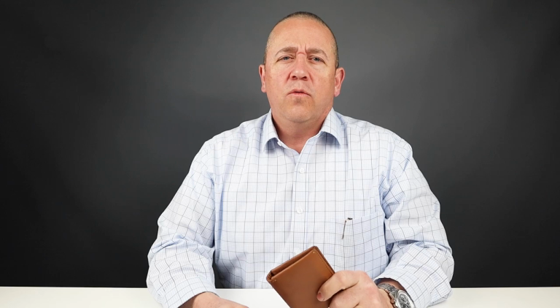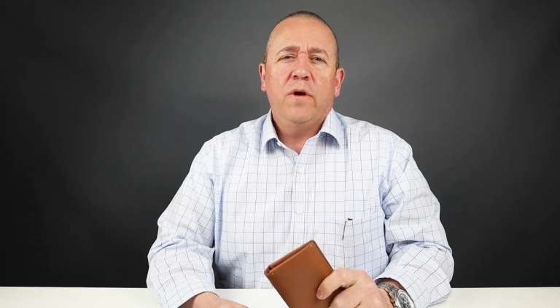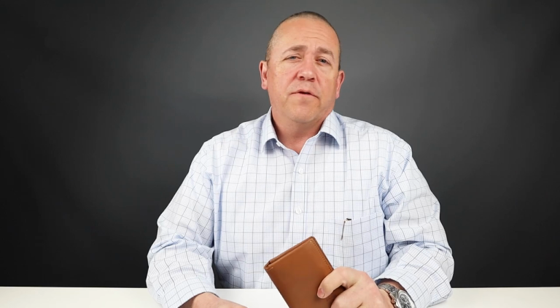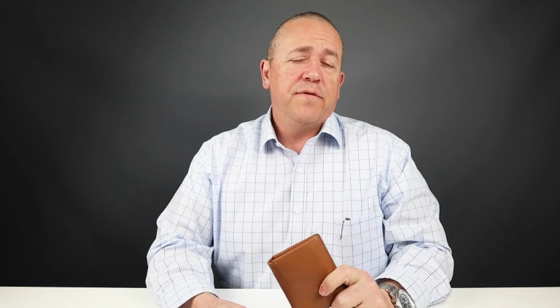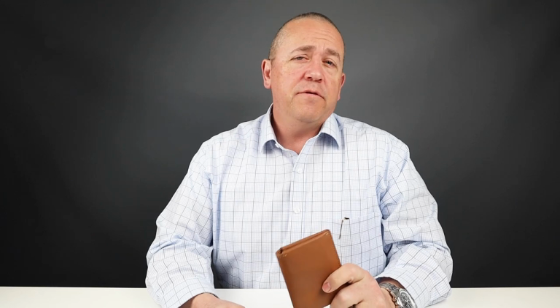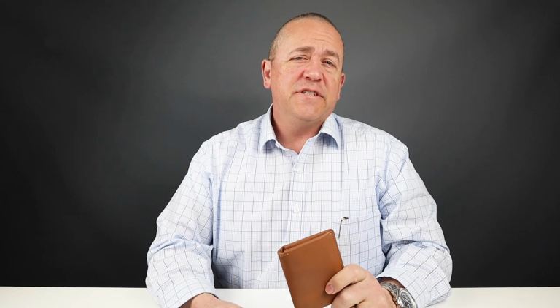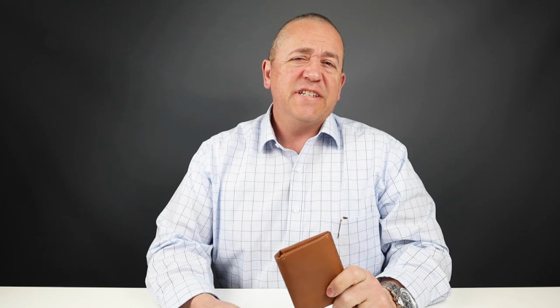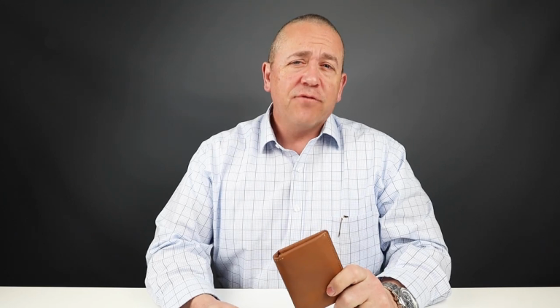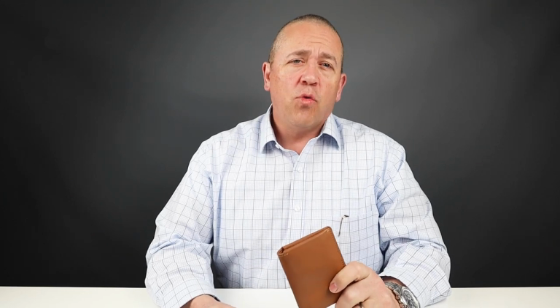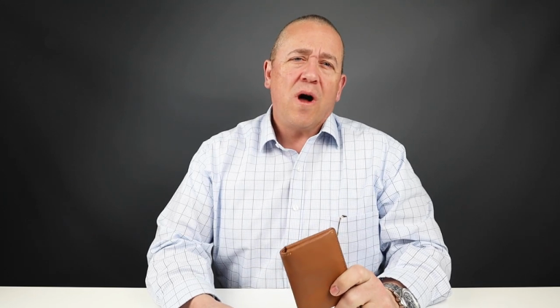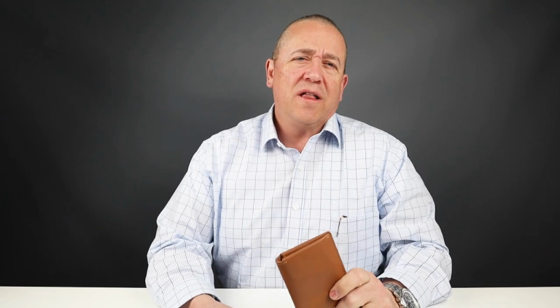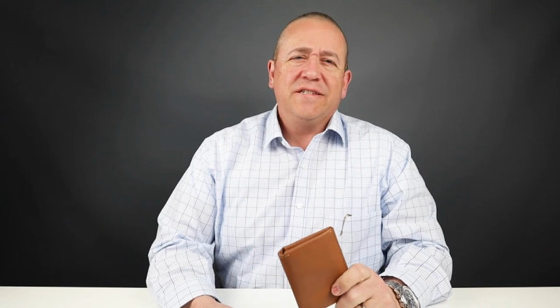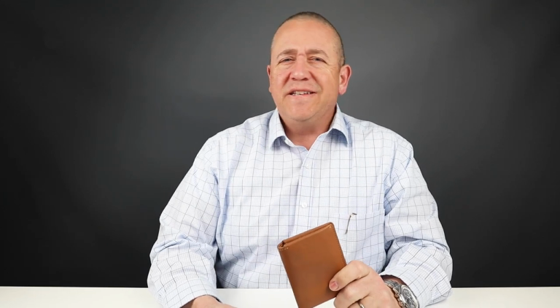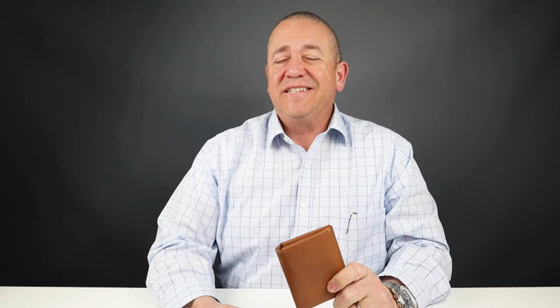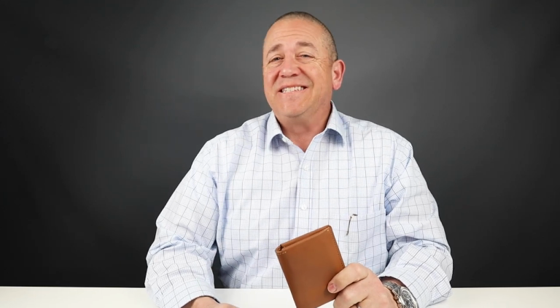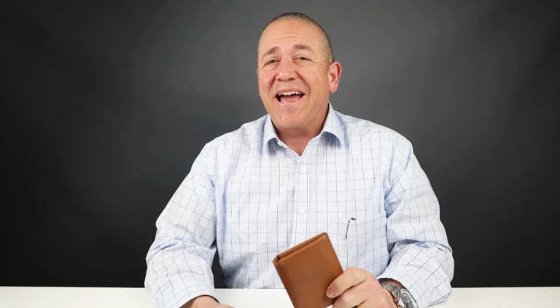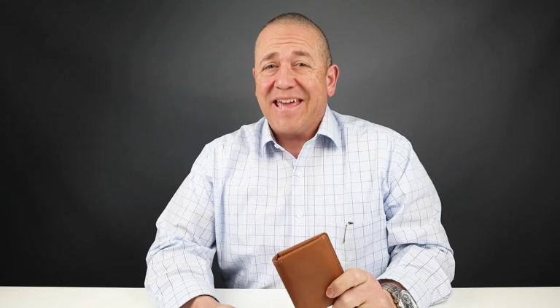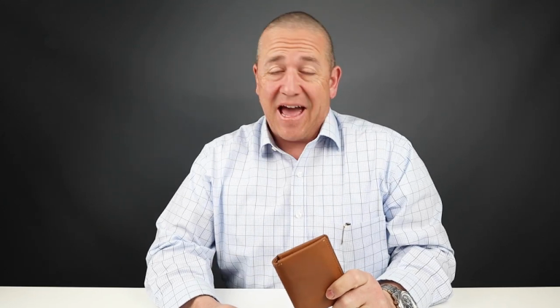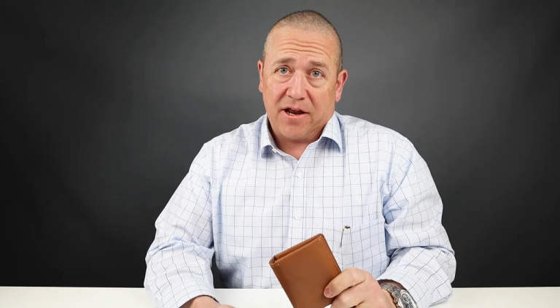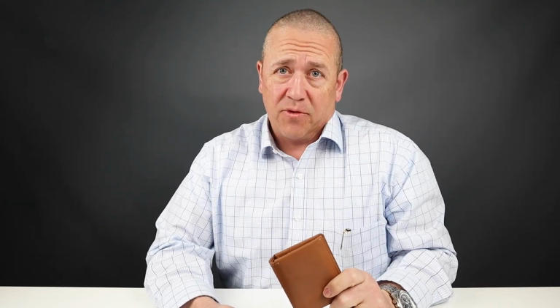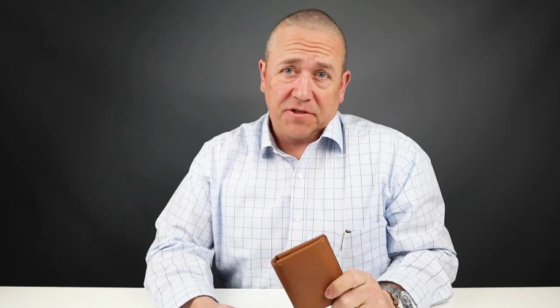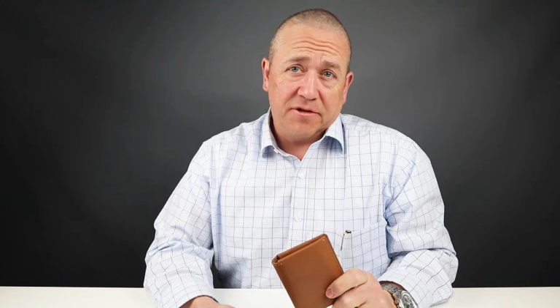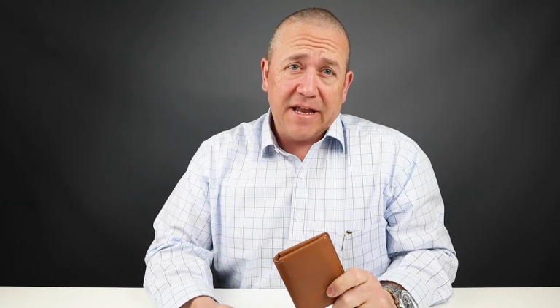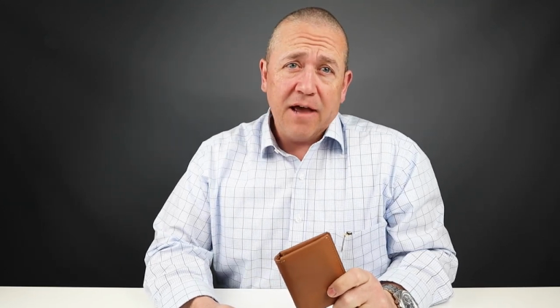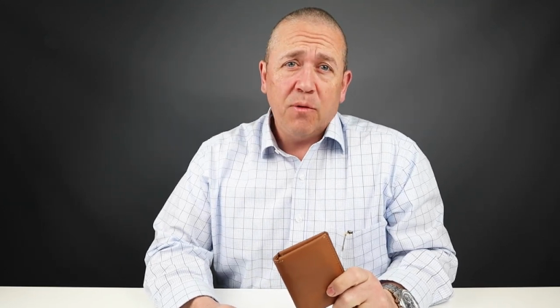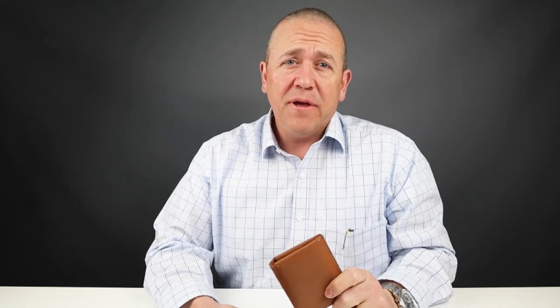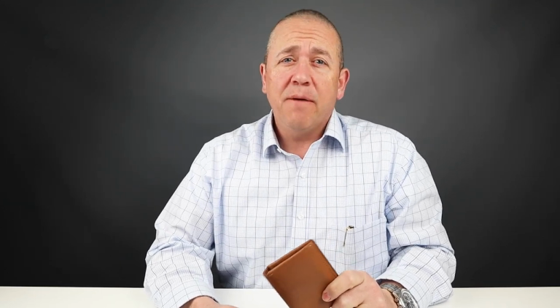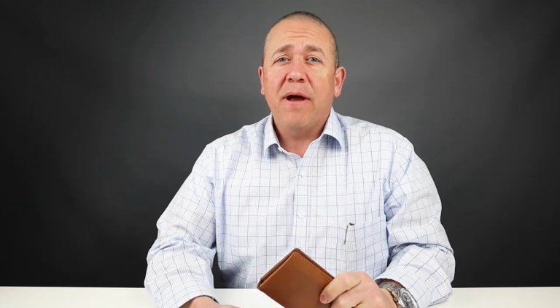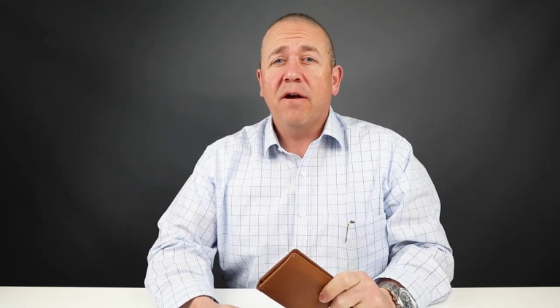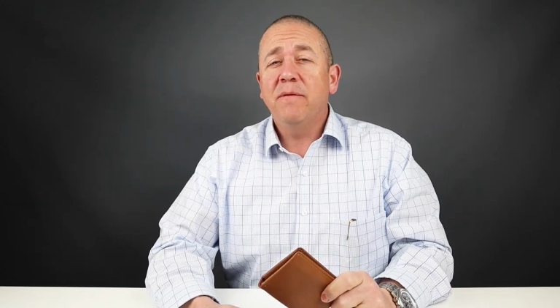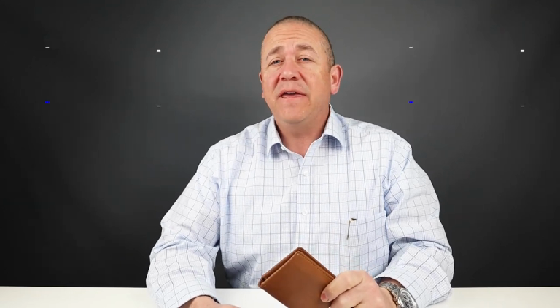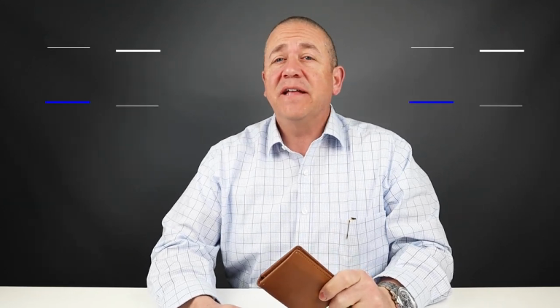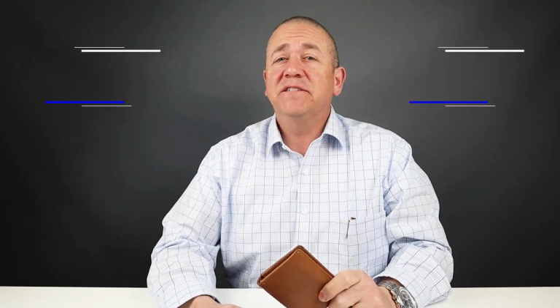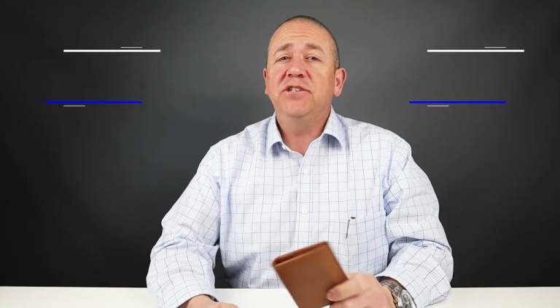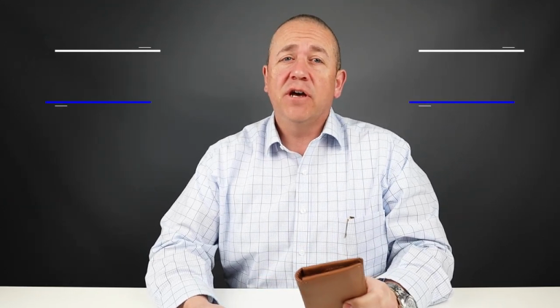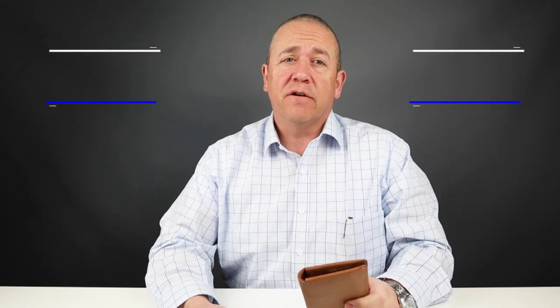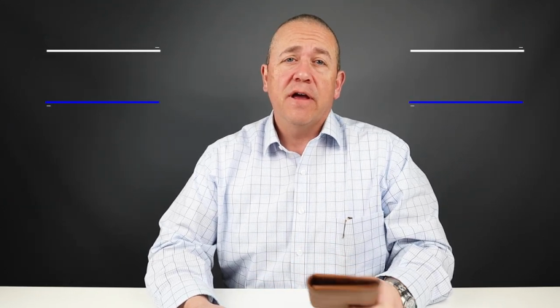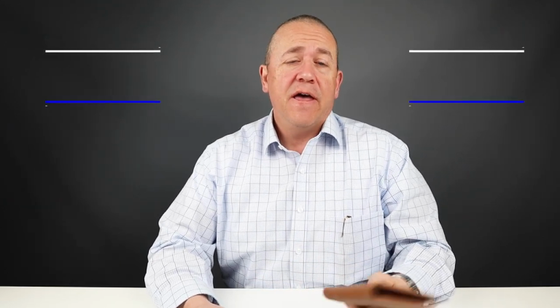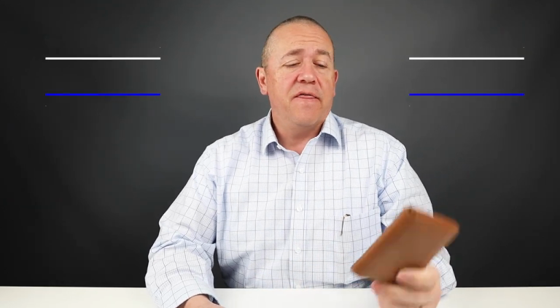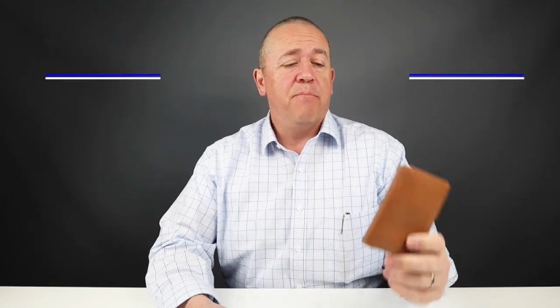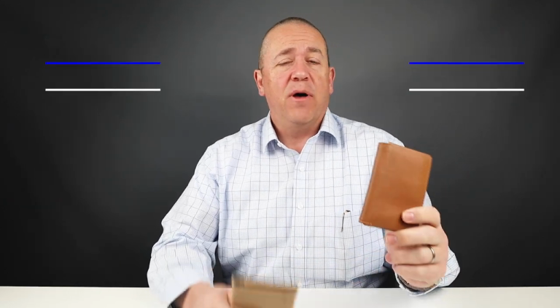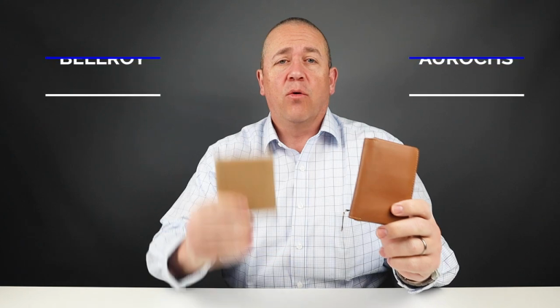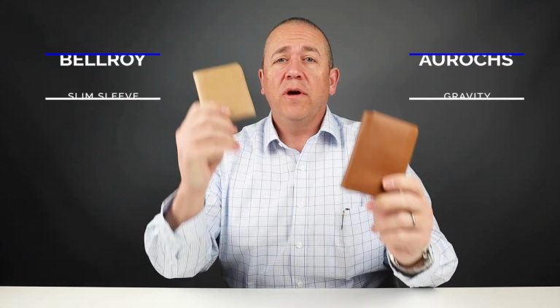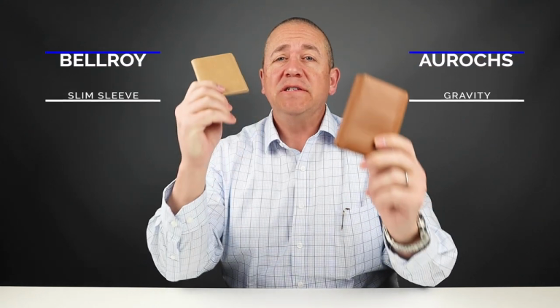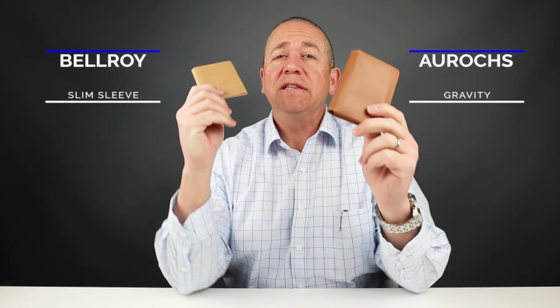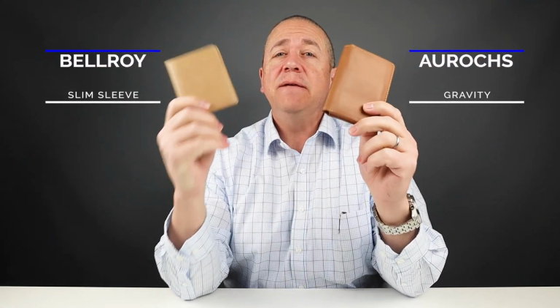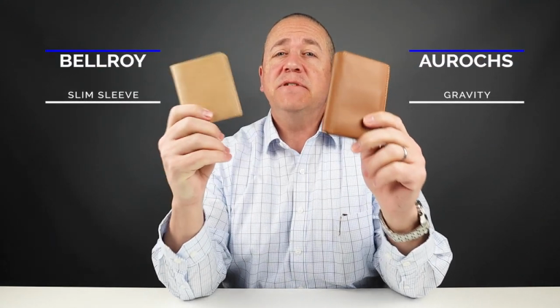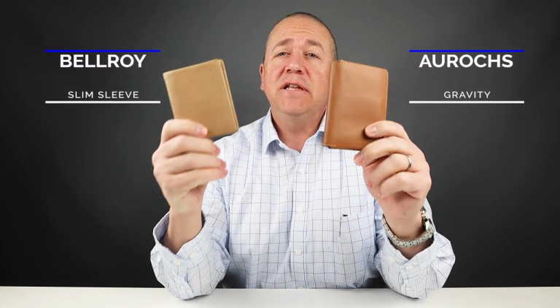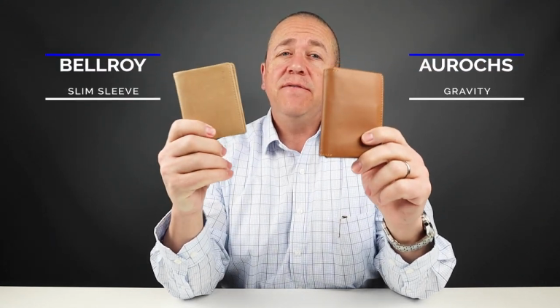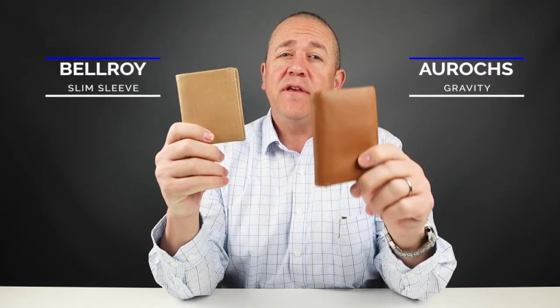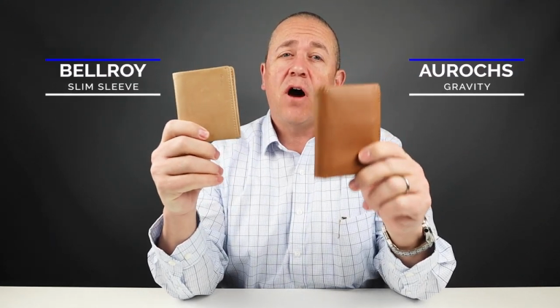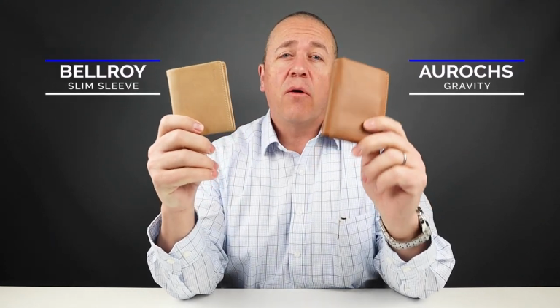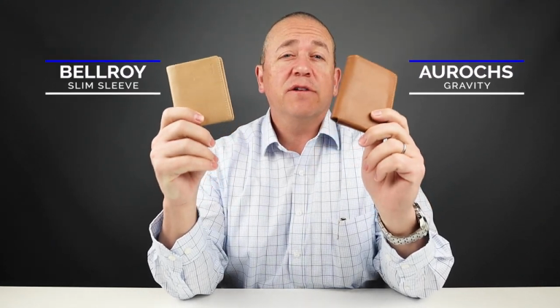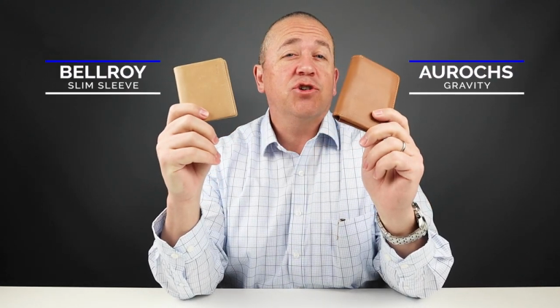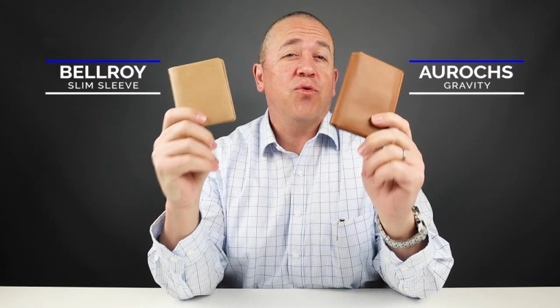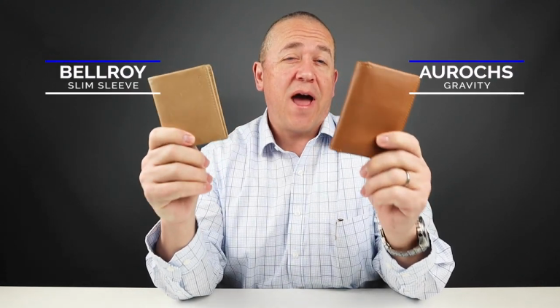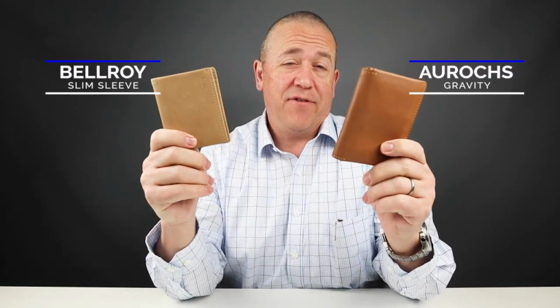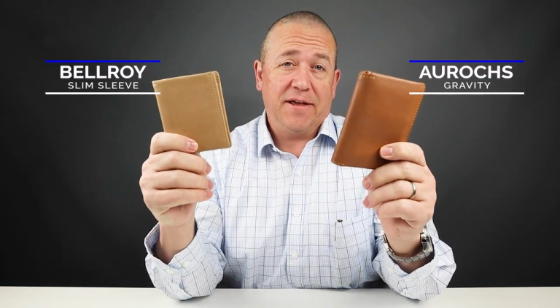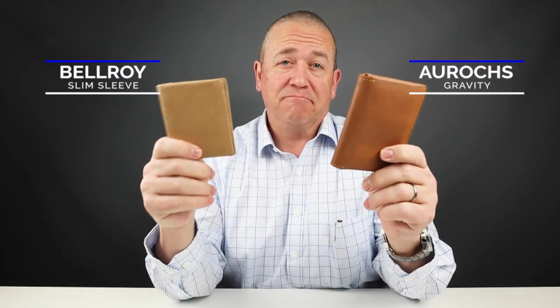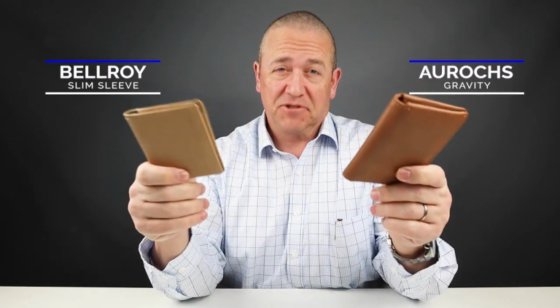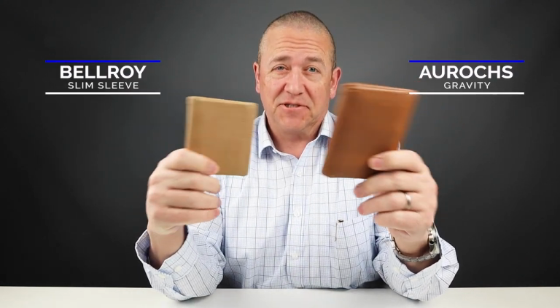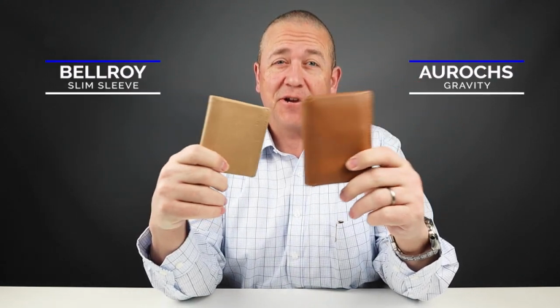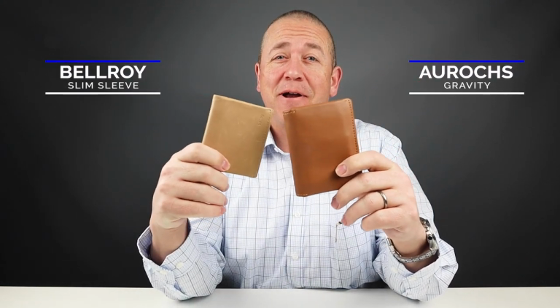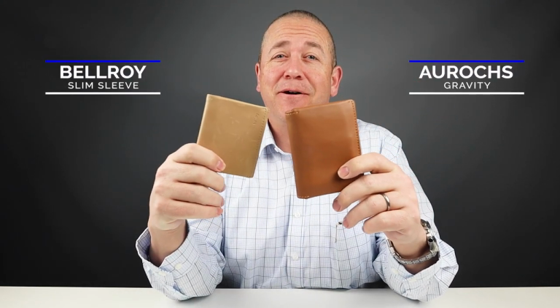We've reviewed several wallets in this design category, so today we'll be comparing them against each other — the Bellroy Slim Sleeve and the Arux Gravity, so stick around.